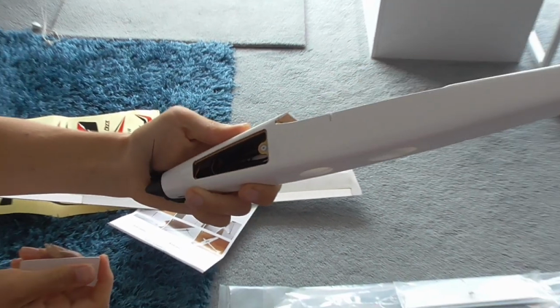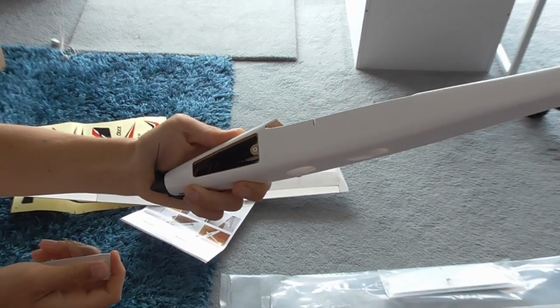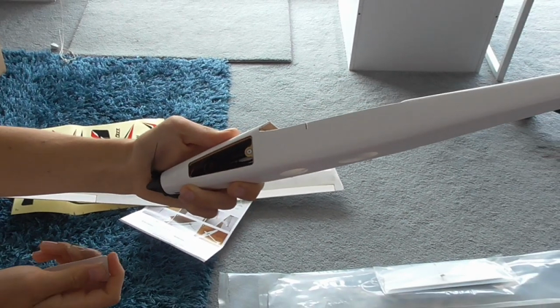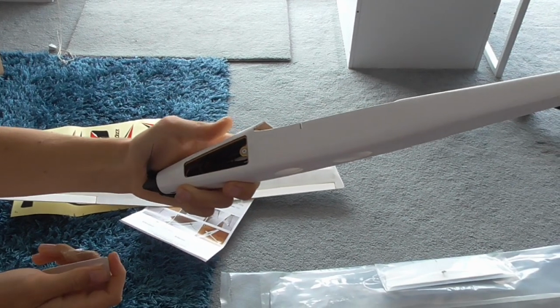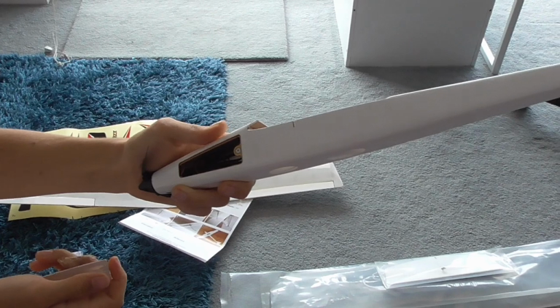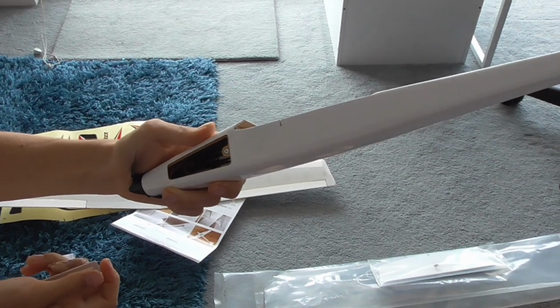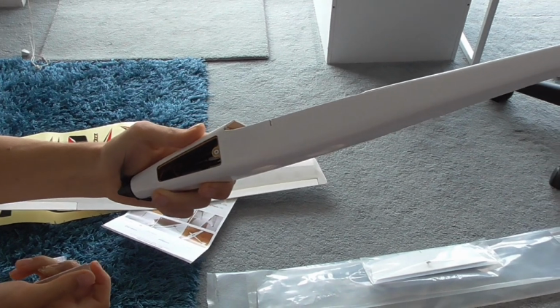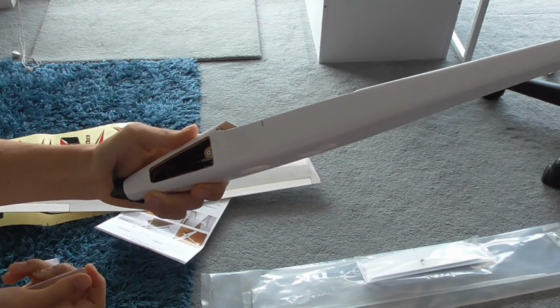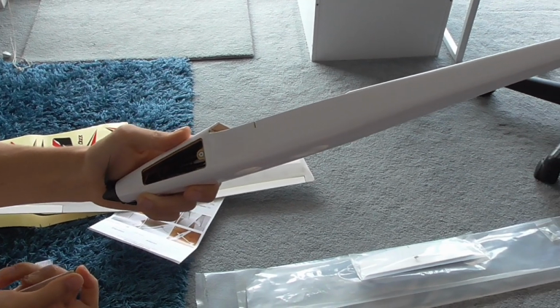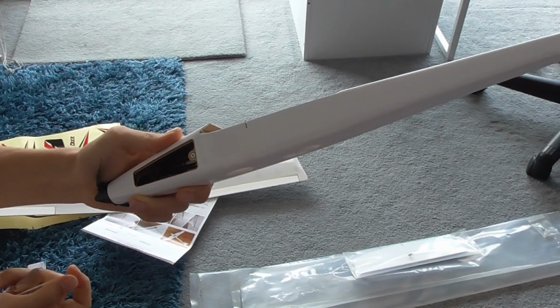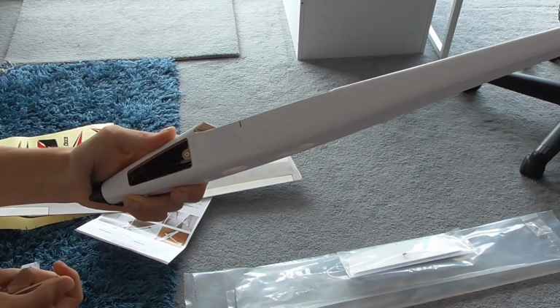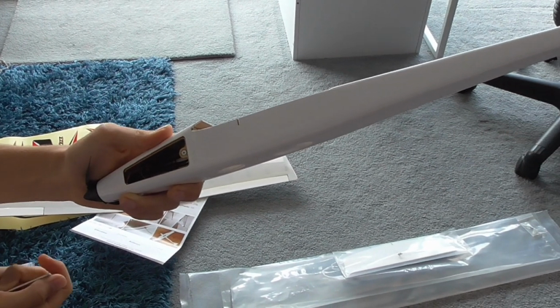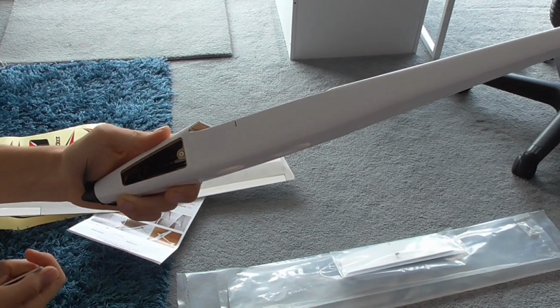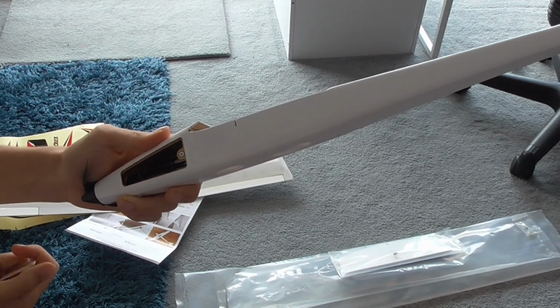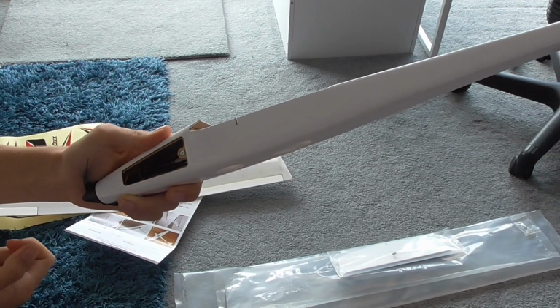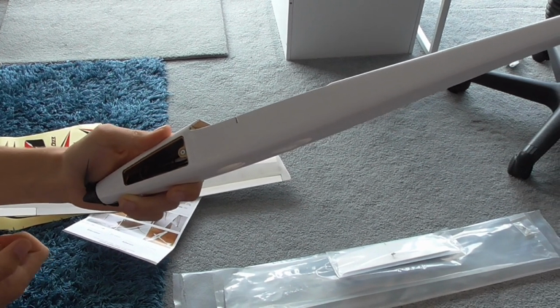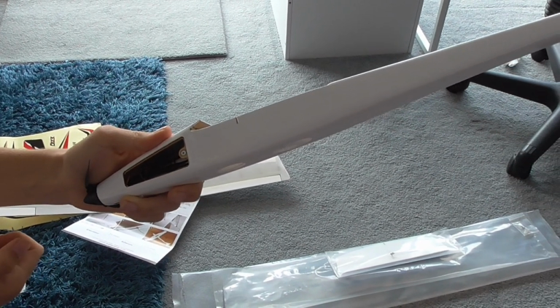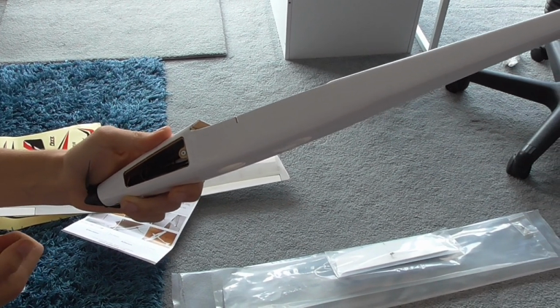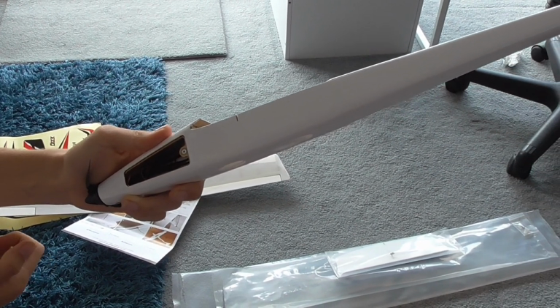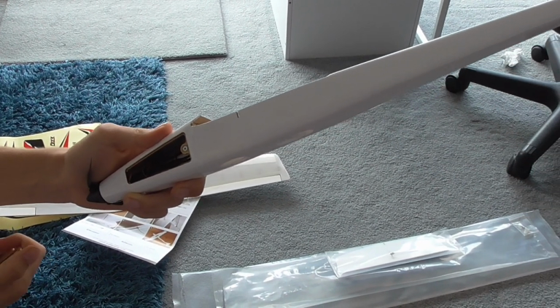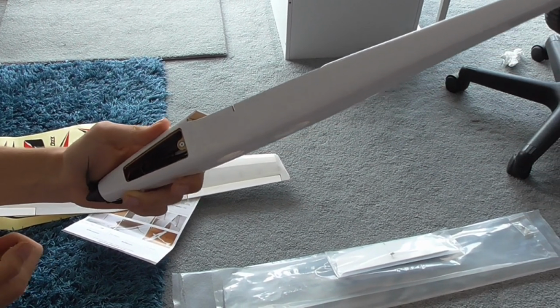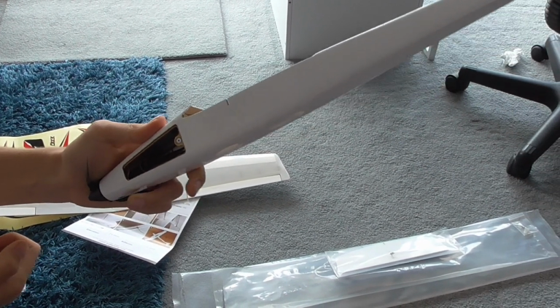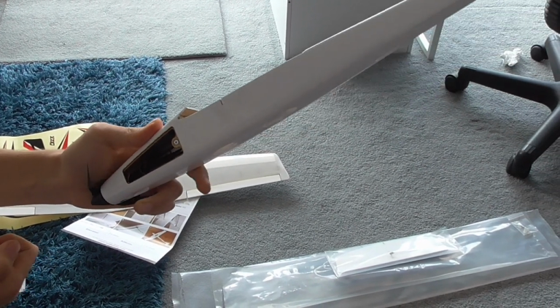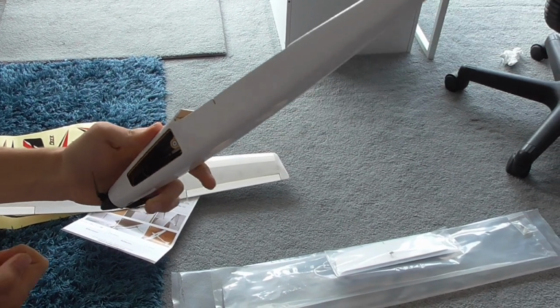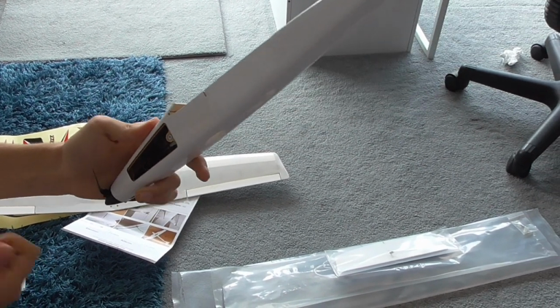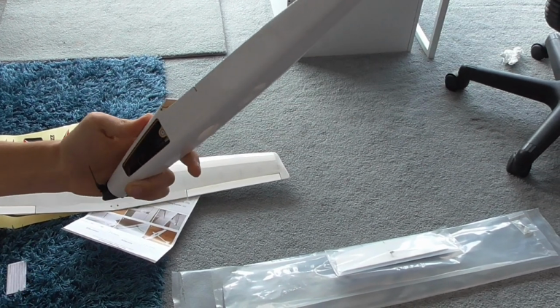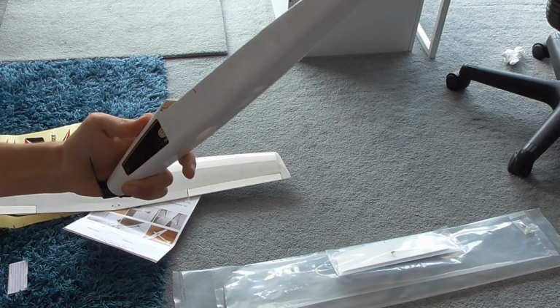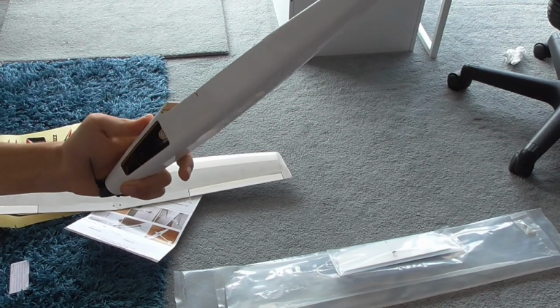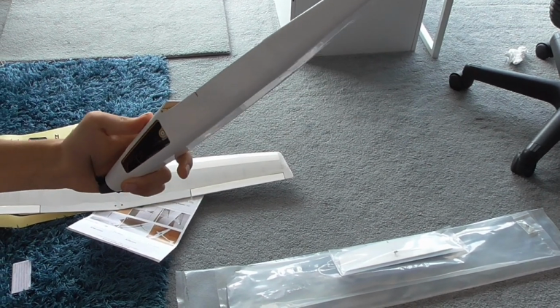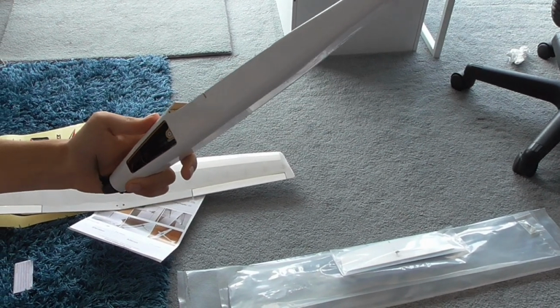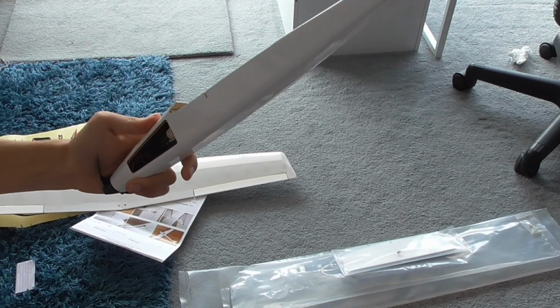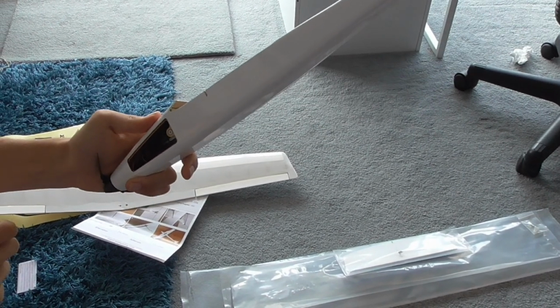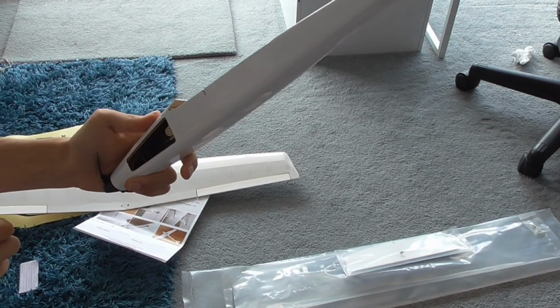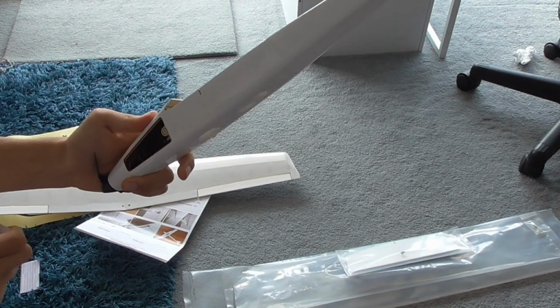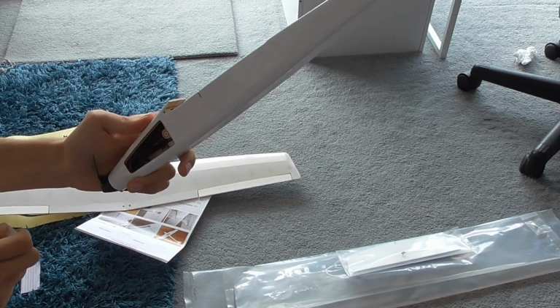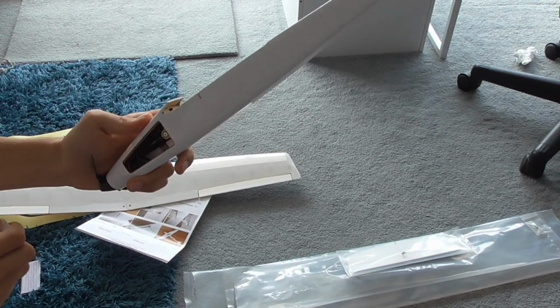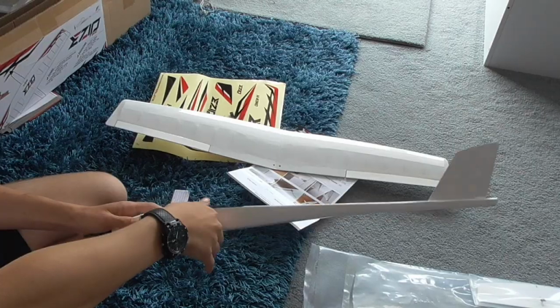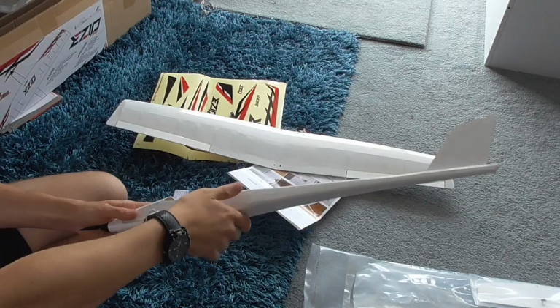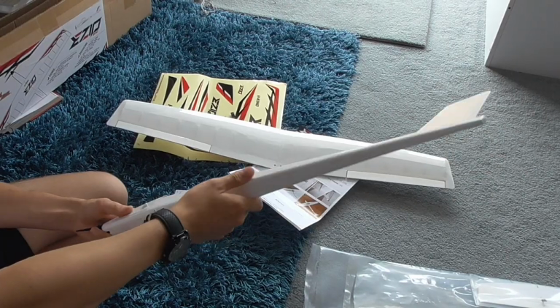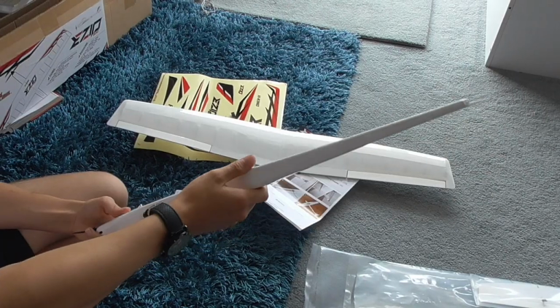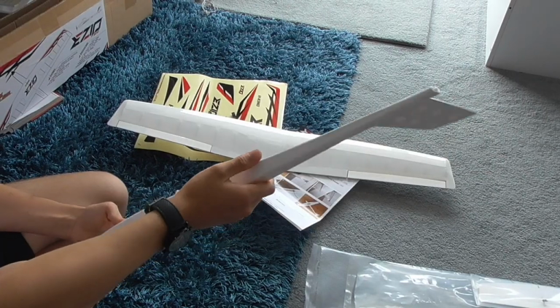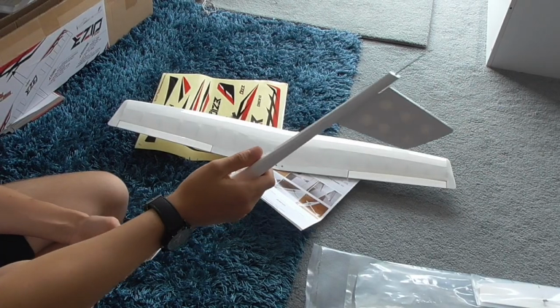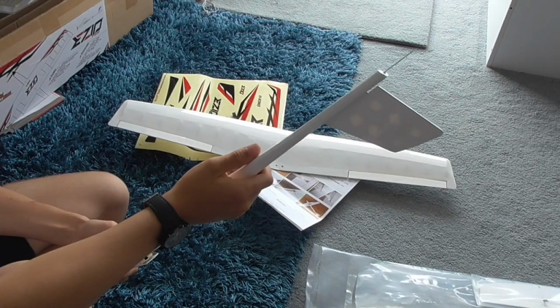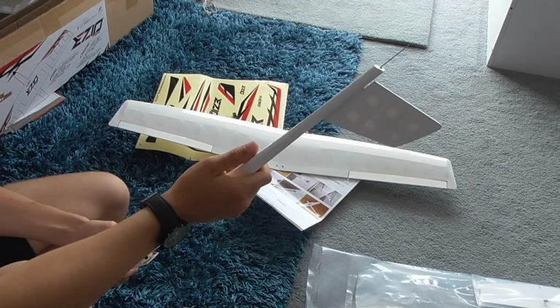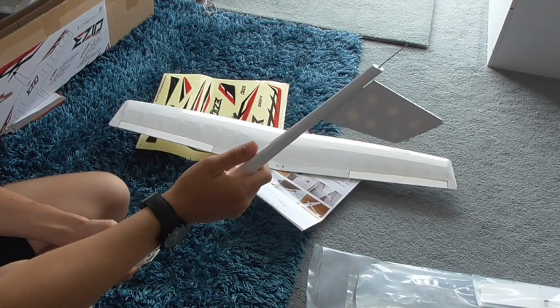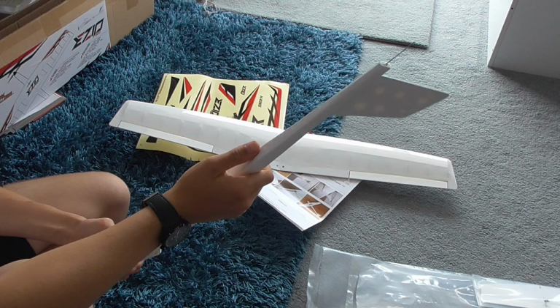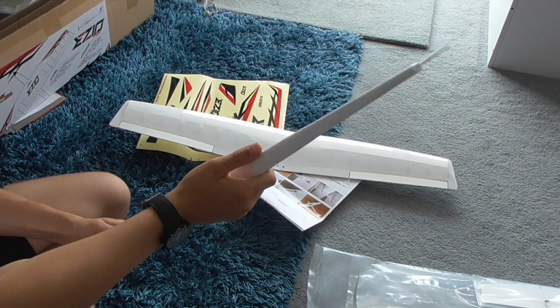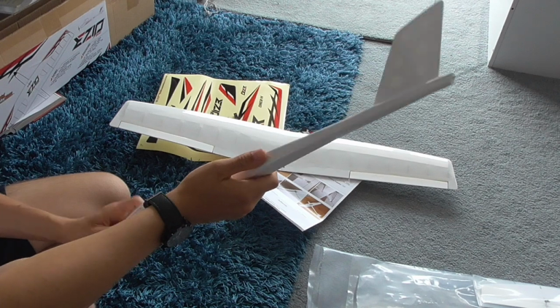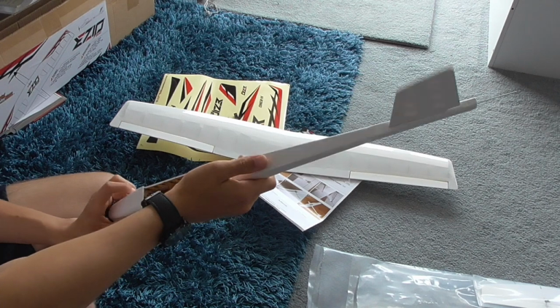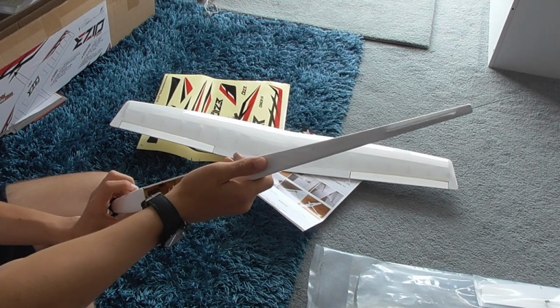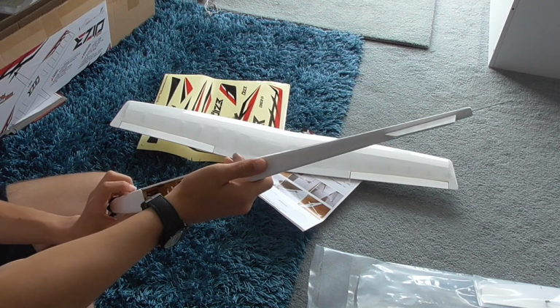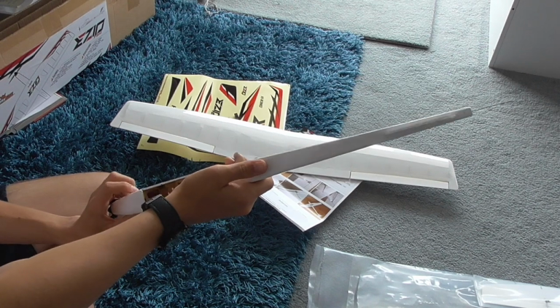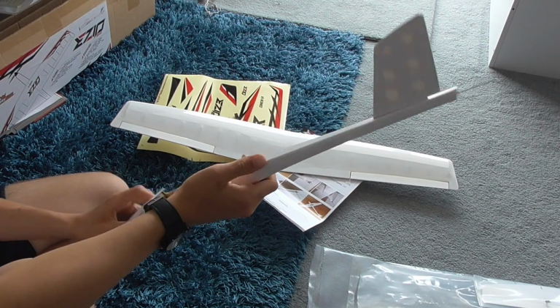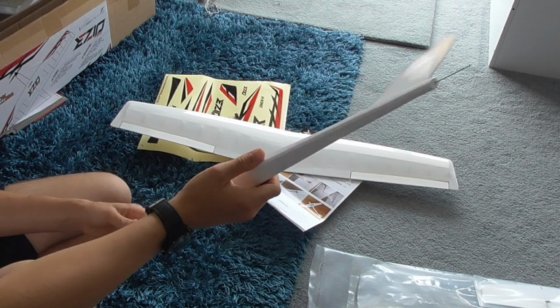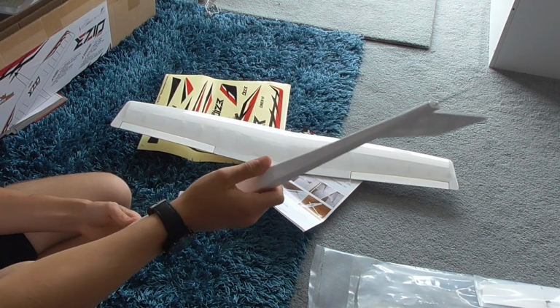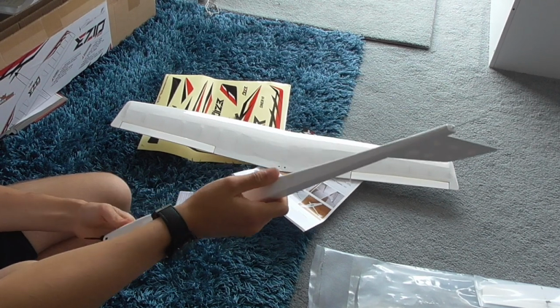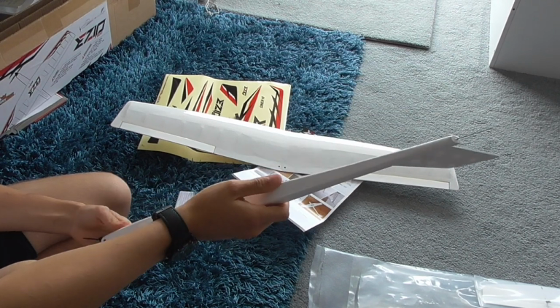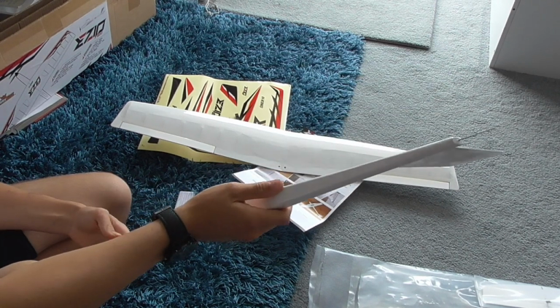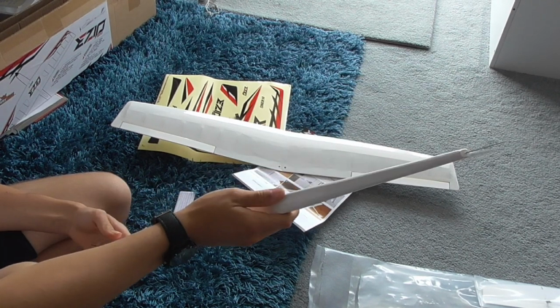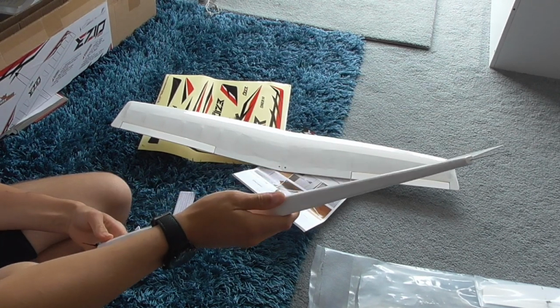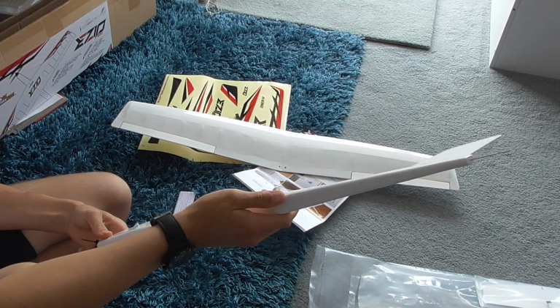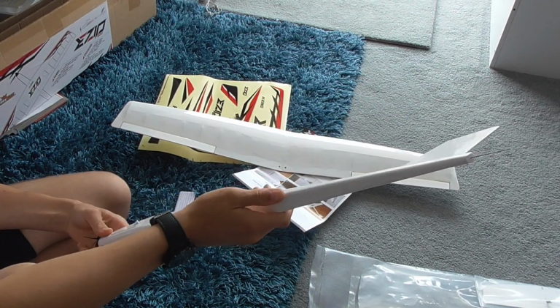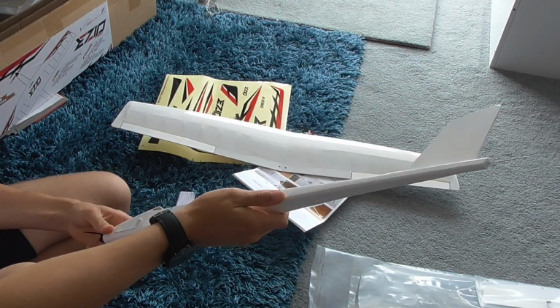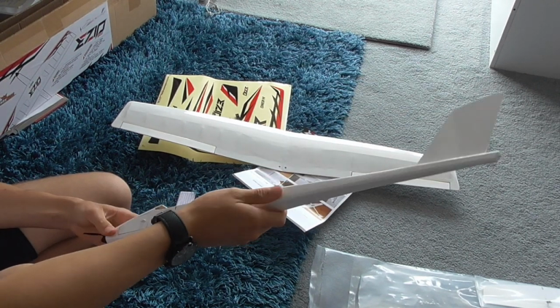The battery hatch is connected via magnets and the small ESC is inside there. There's not much room for the battery — we can only get it in with a bit of nudging. It's good quality construction, not made of matchsticks.